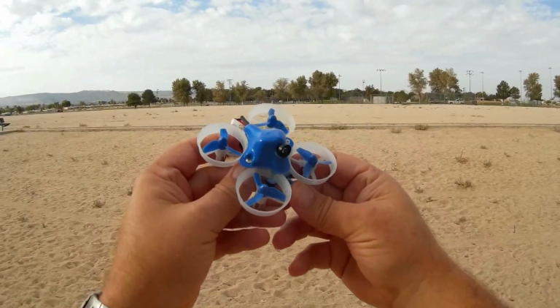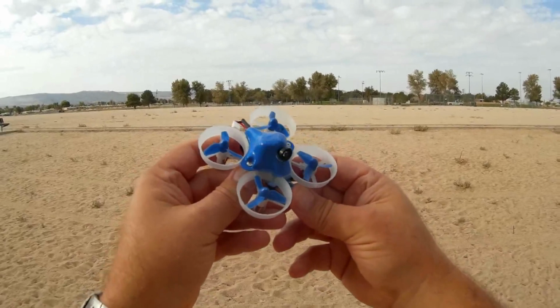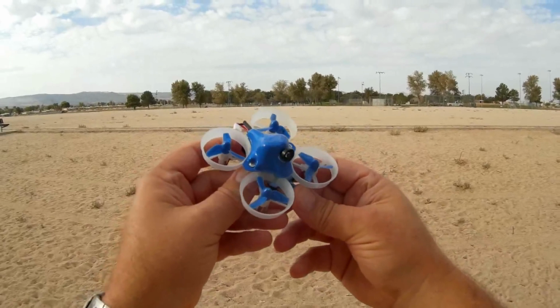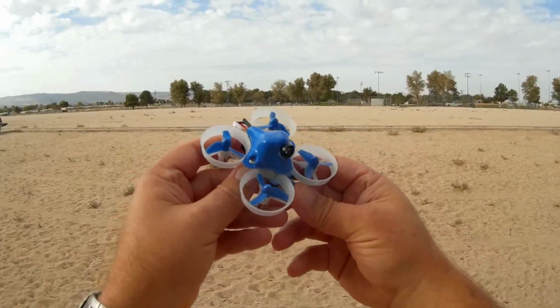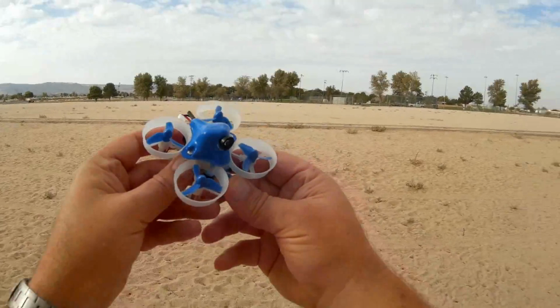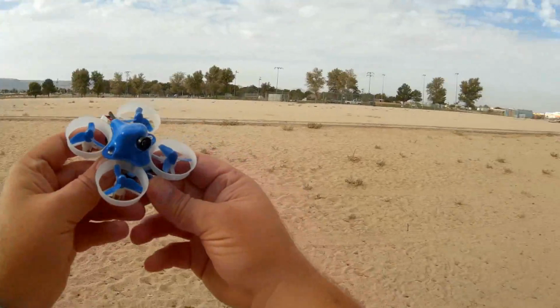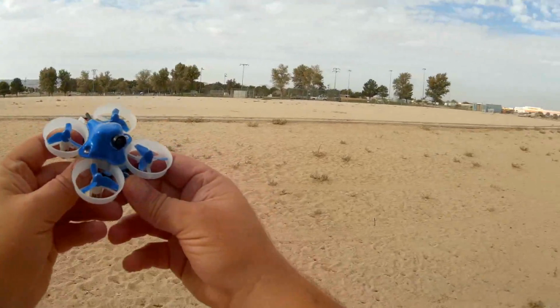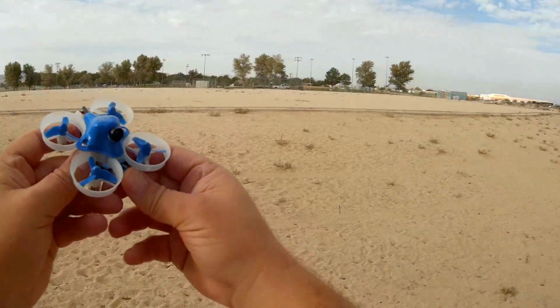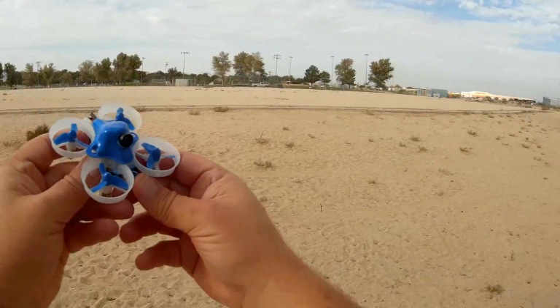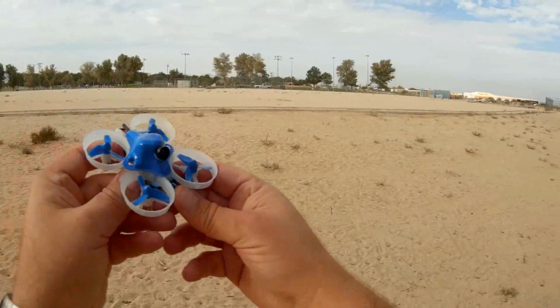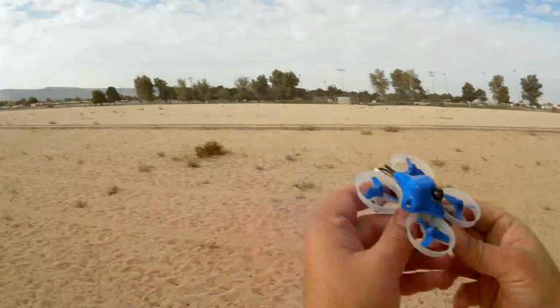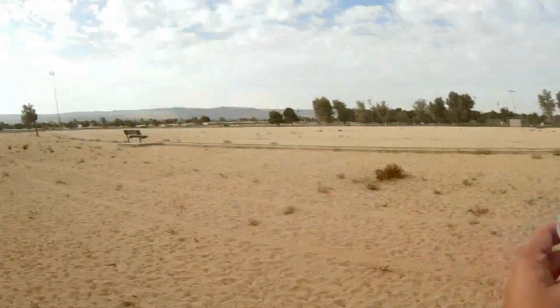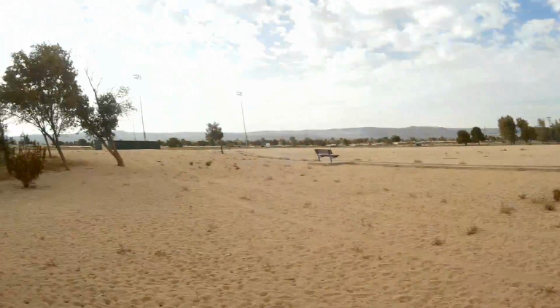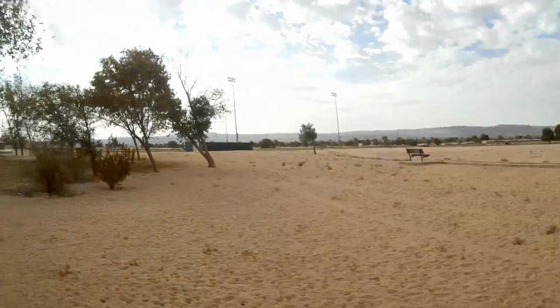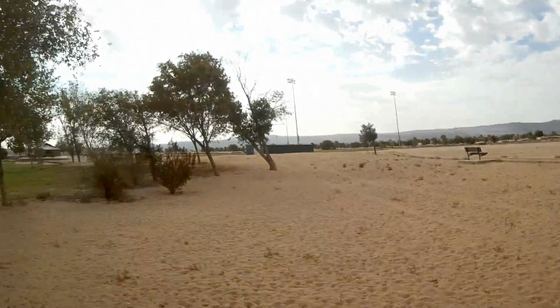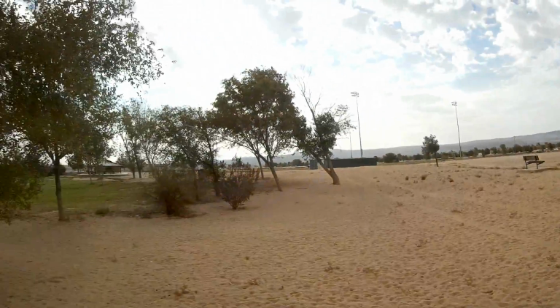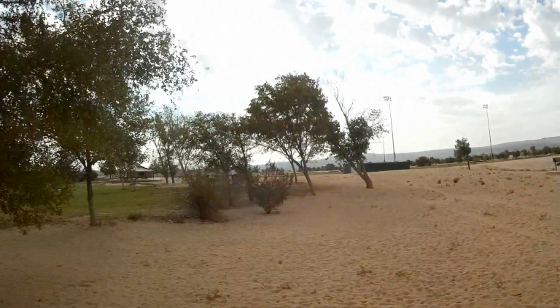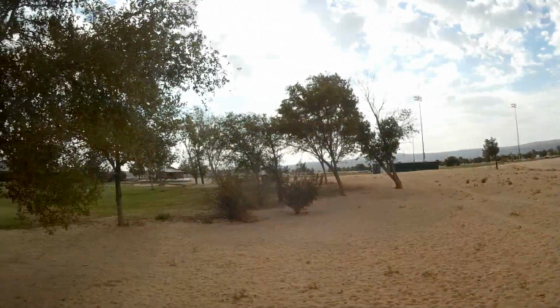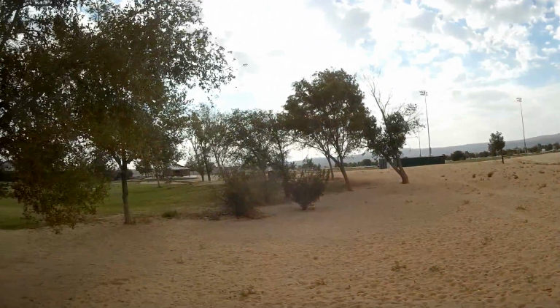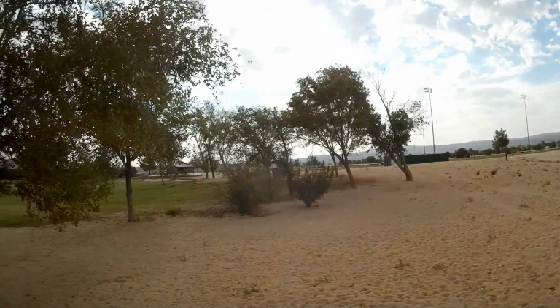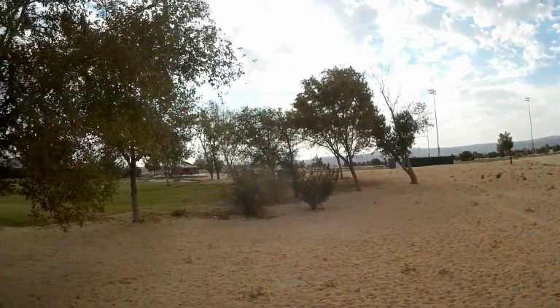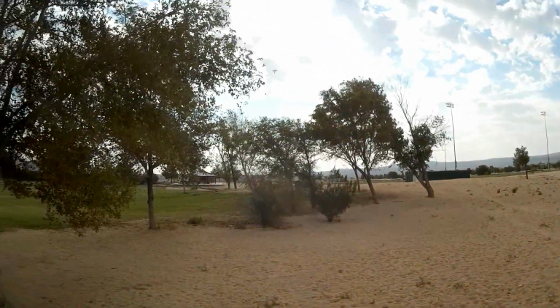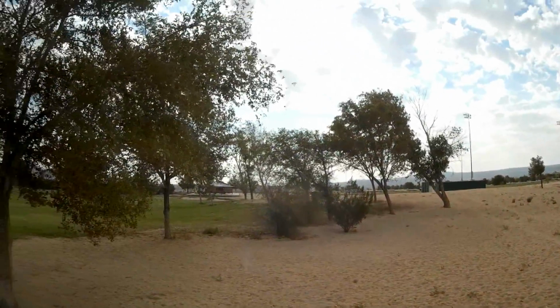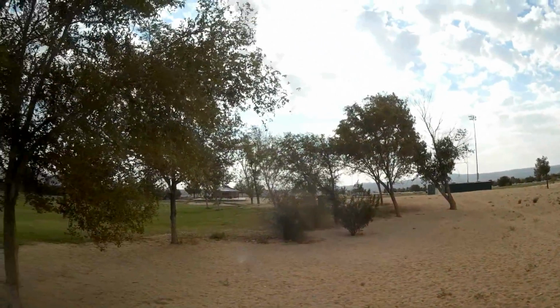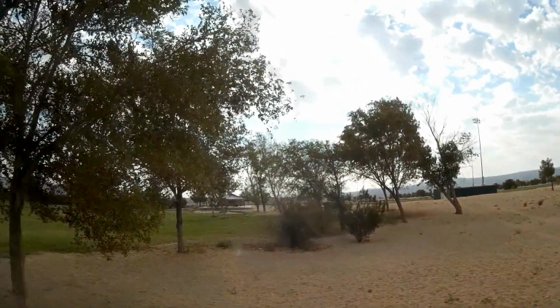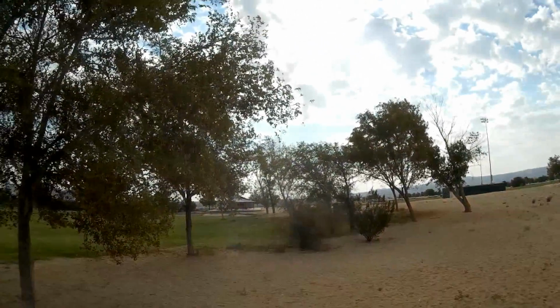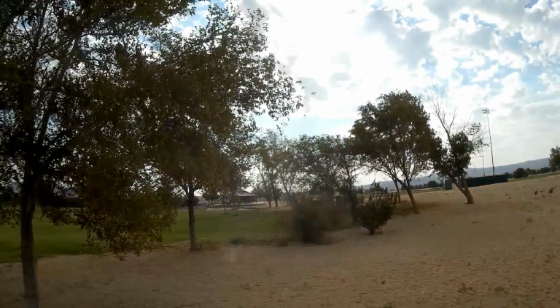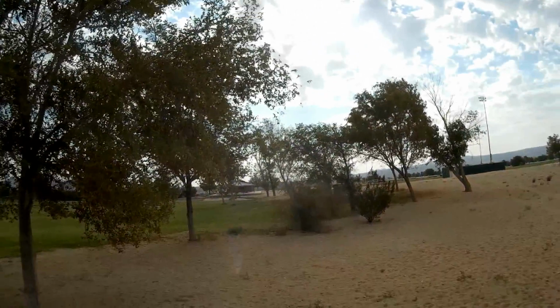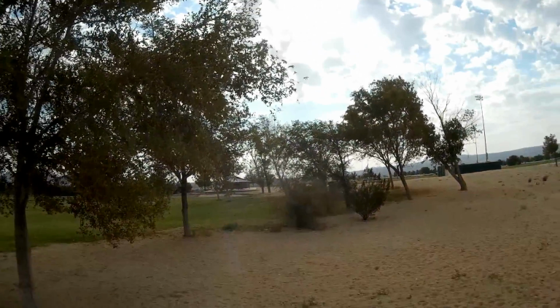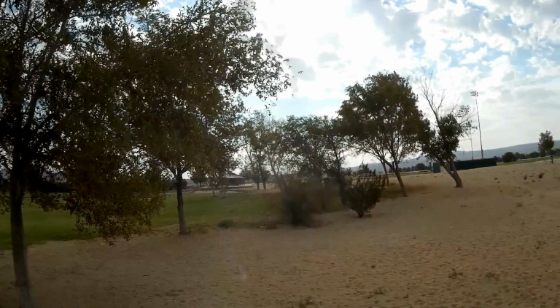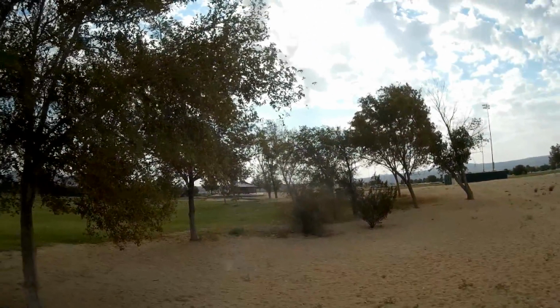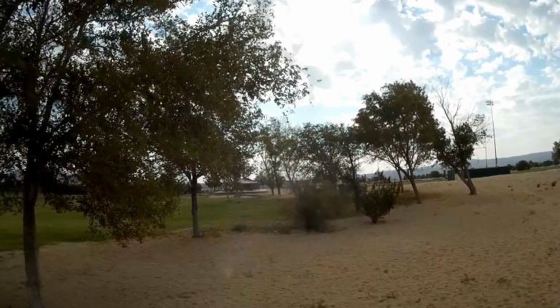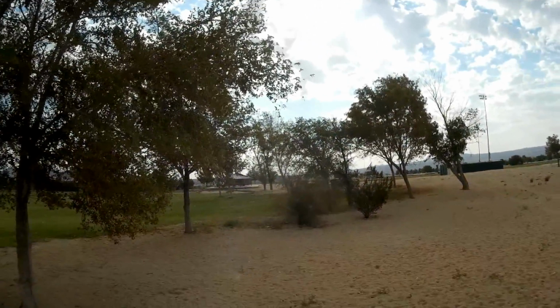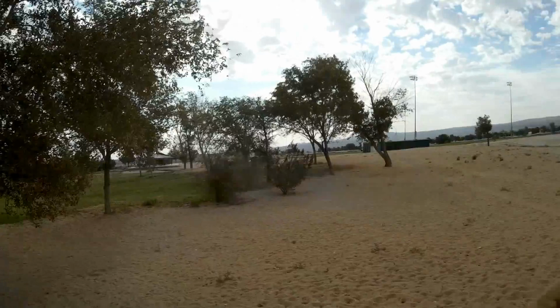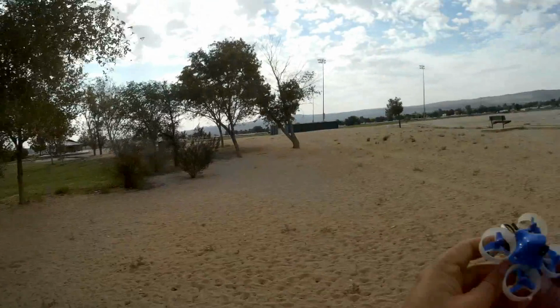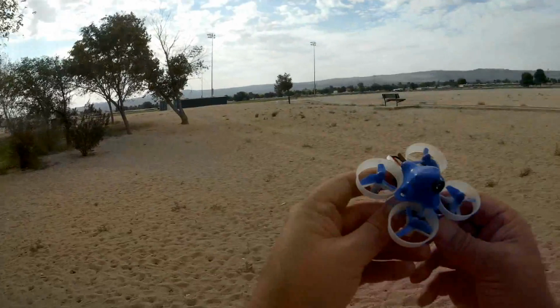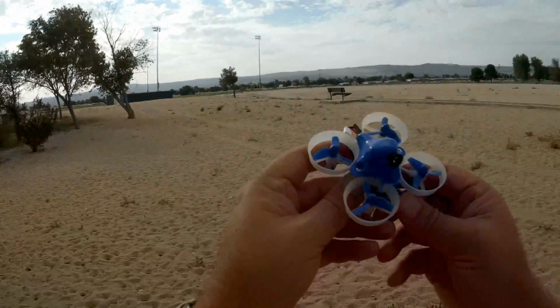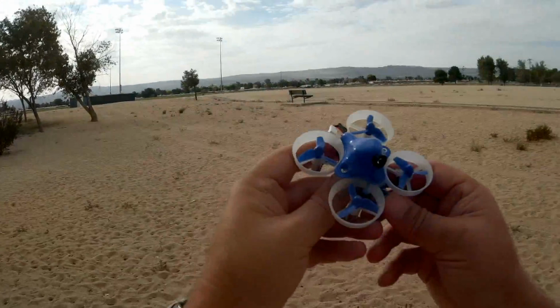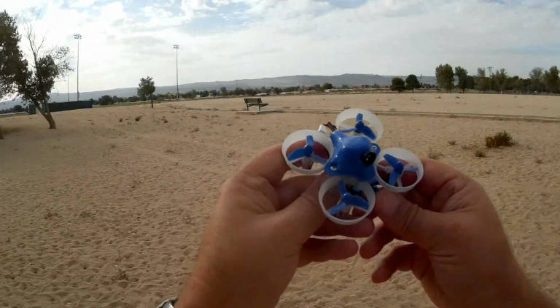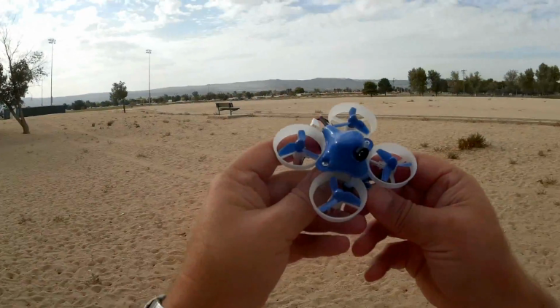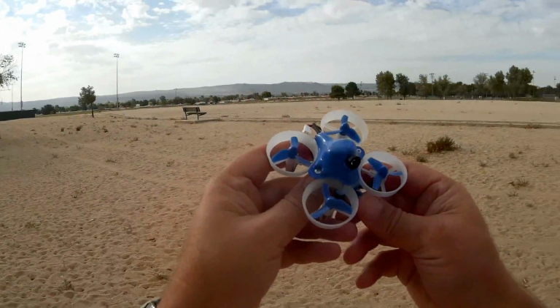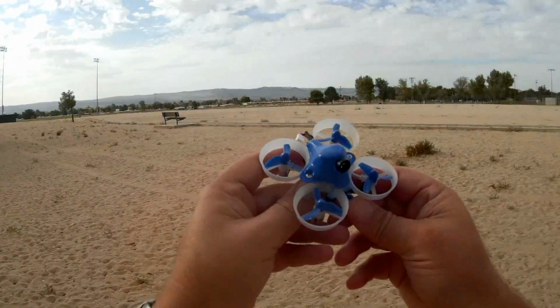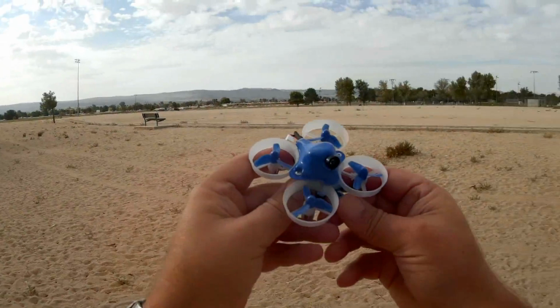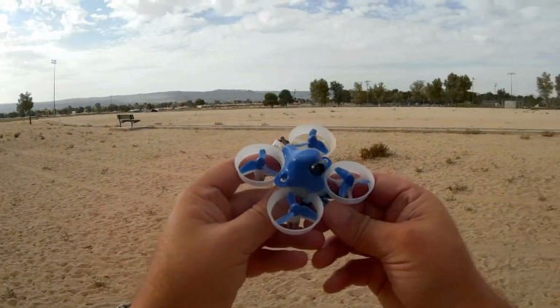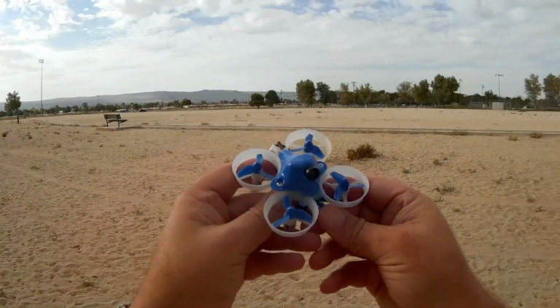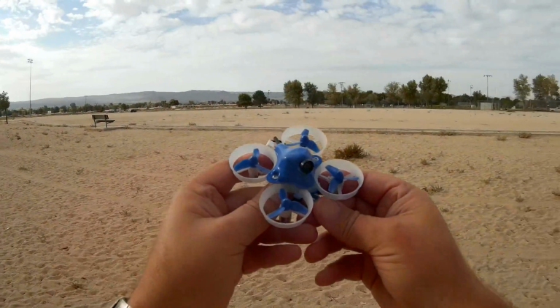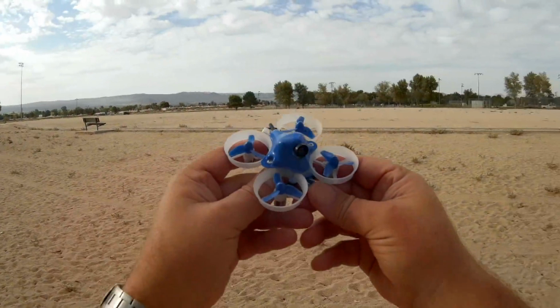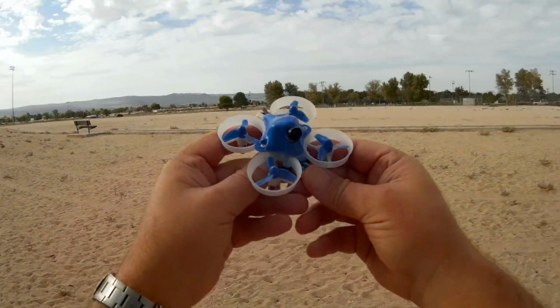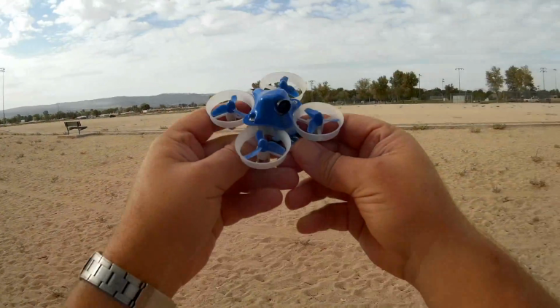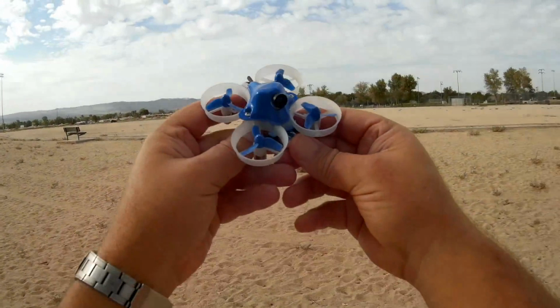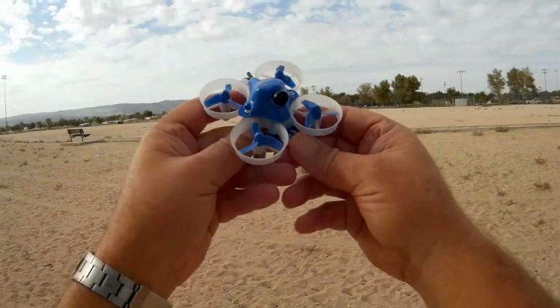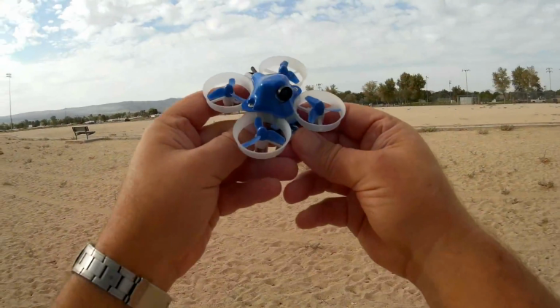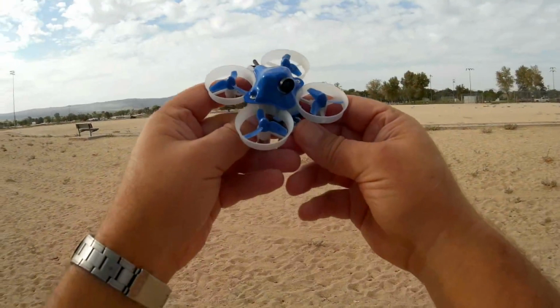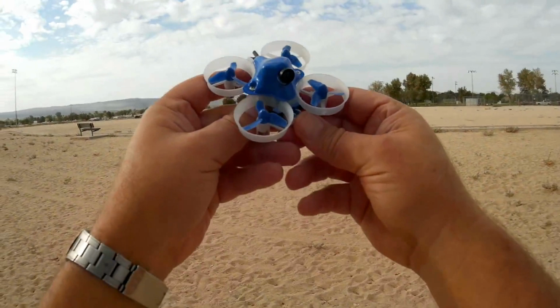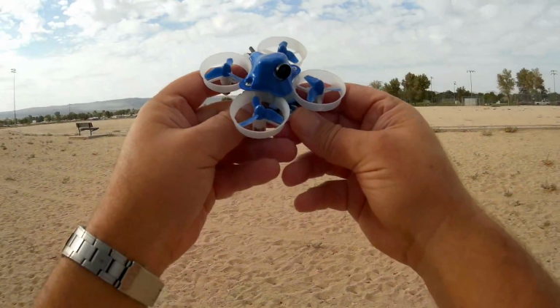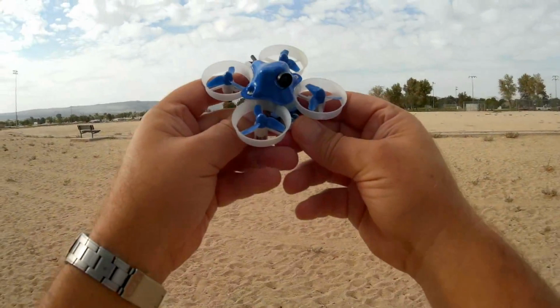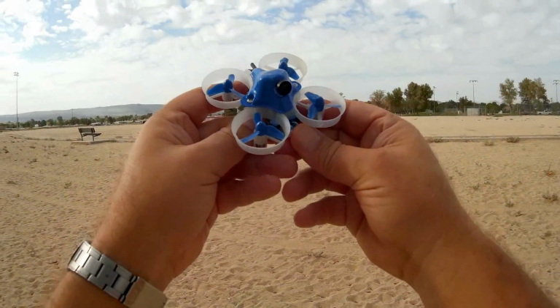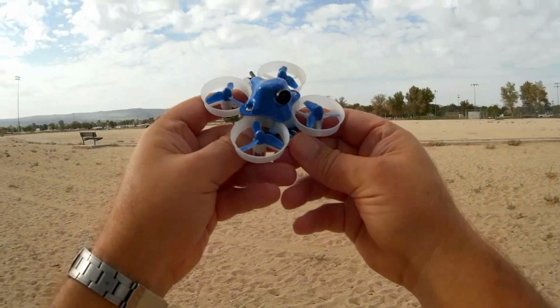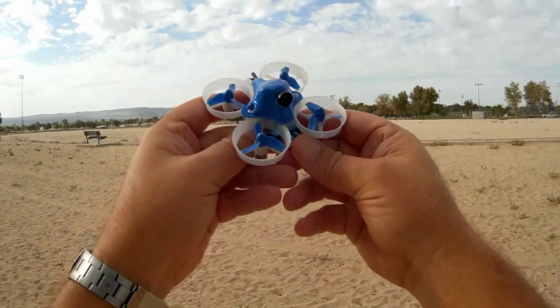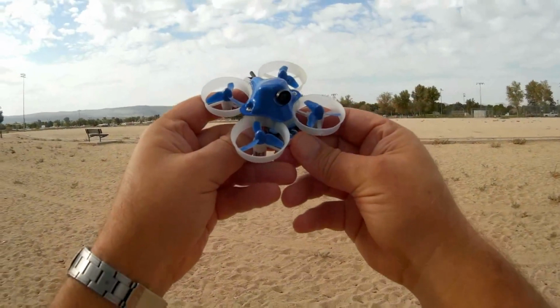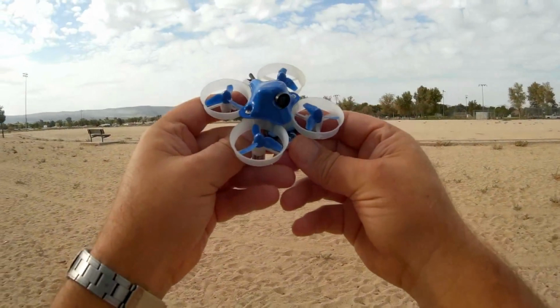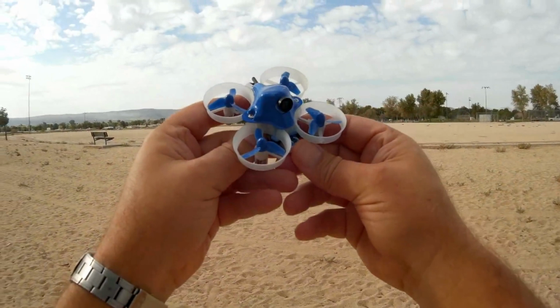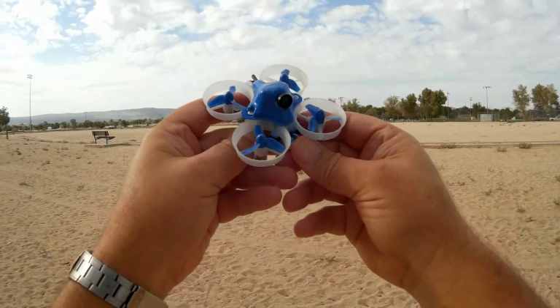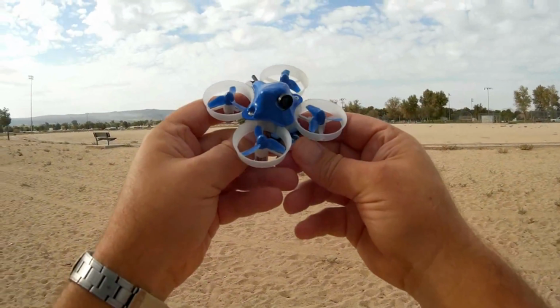I'm surprised. The wind here — look in the trees — the wind is actually blowing and it was flying through it. Hope you enjoyed this flight. This is Quadcopter 101, signing out.